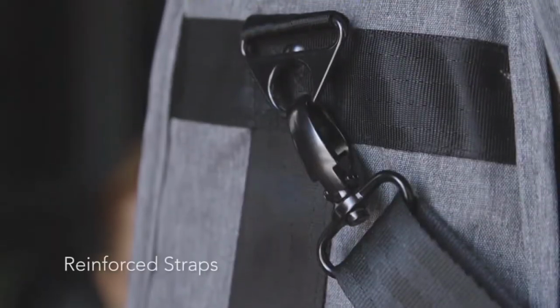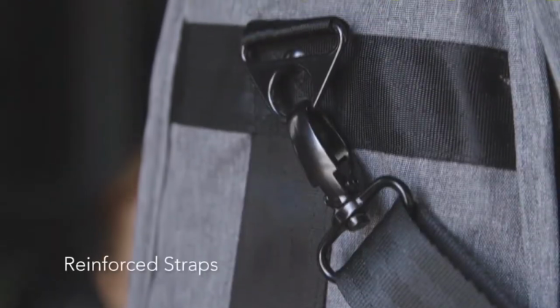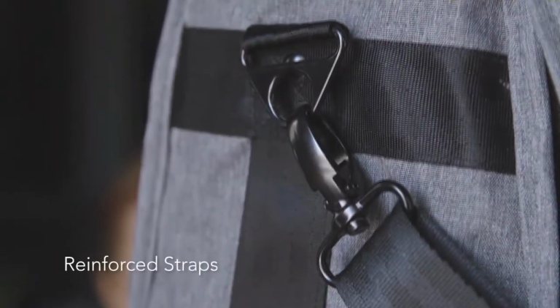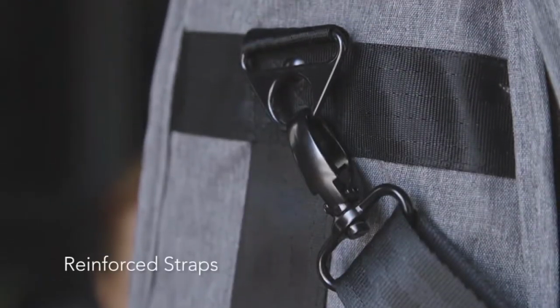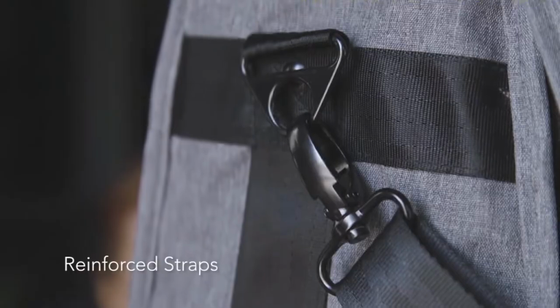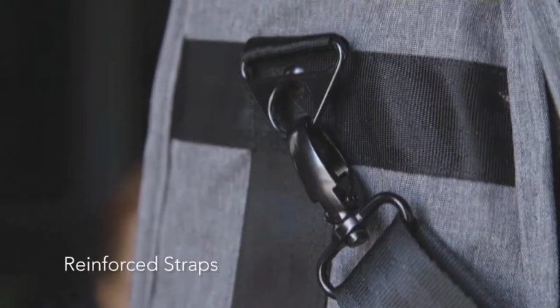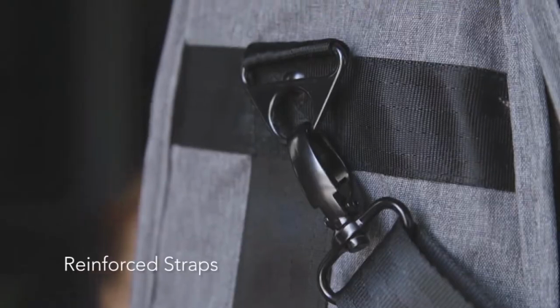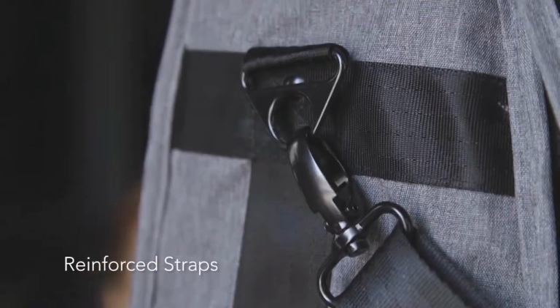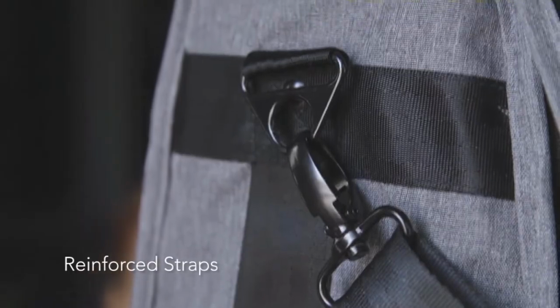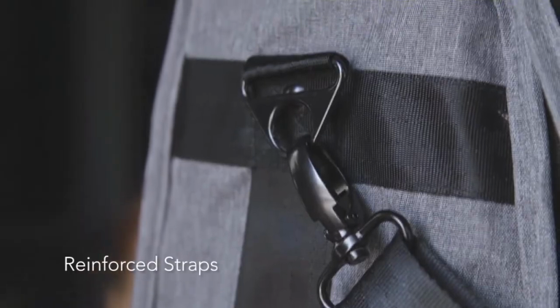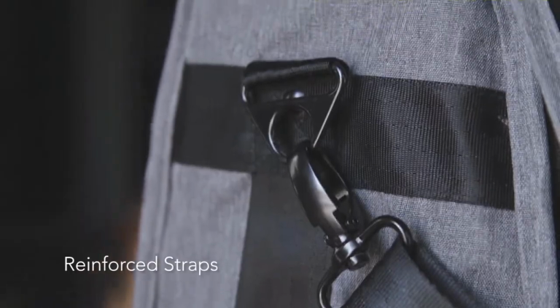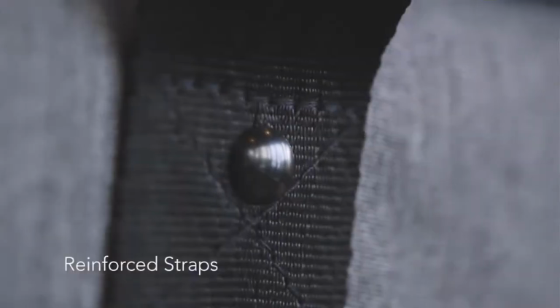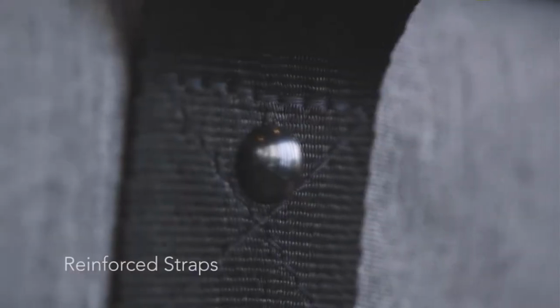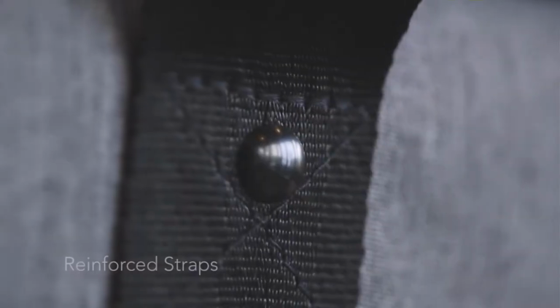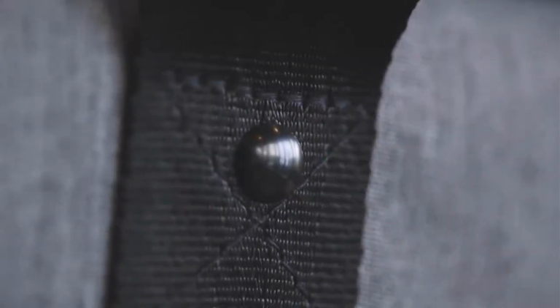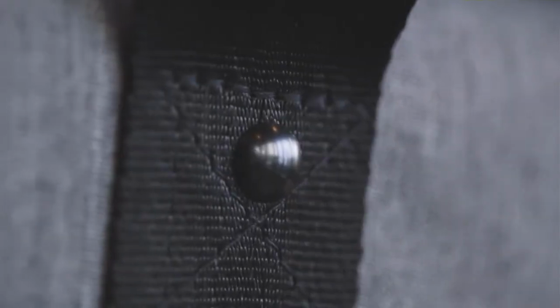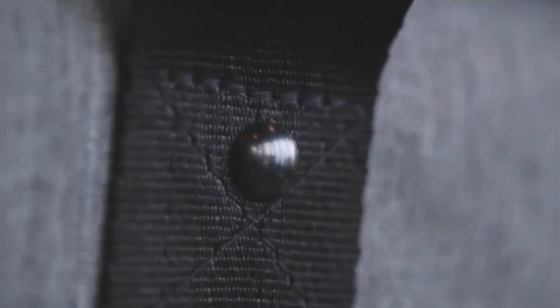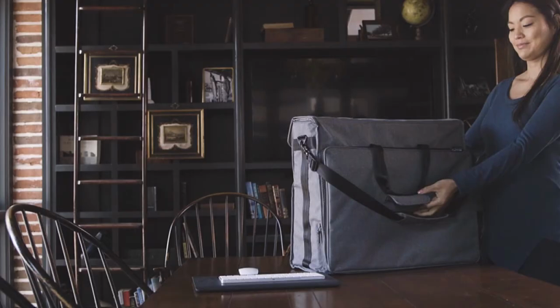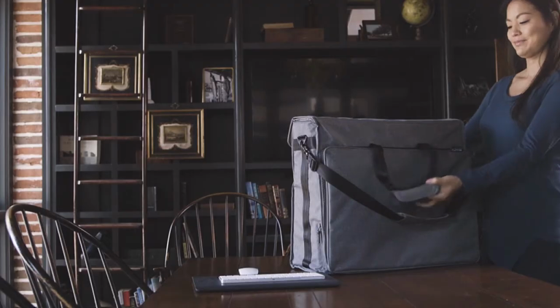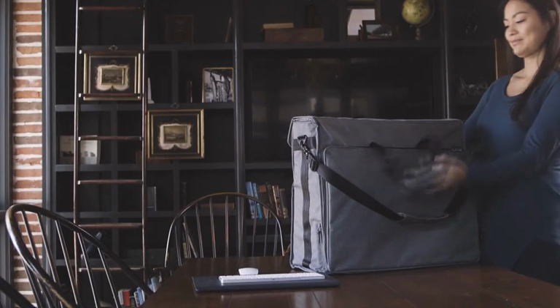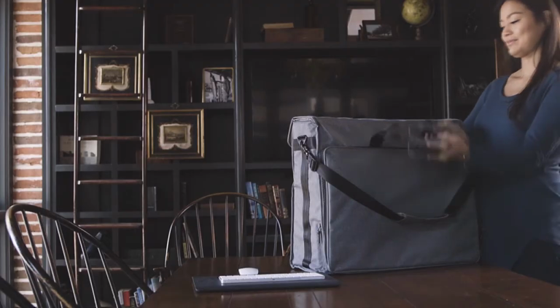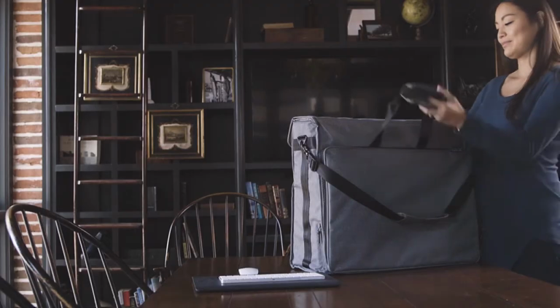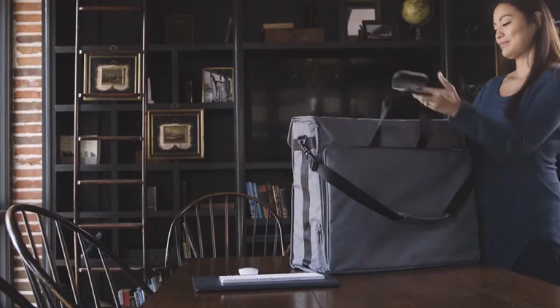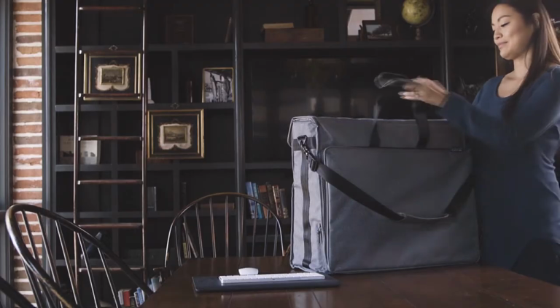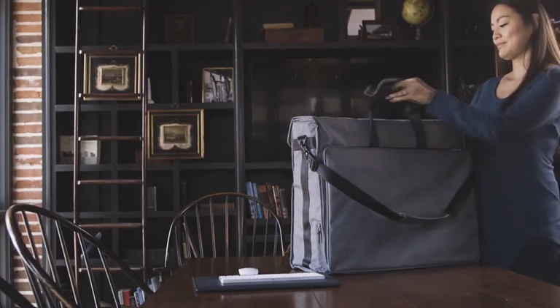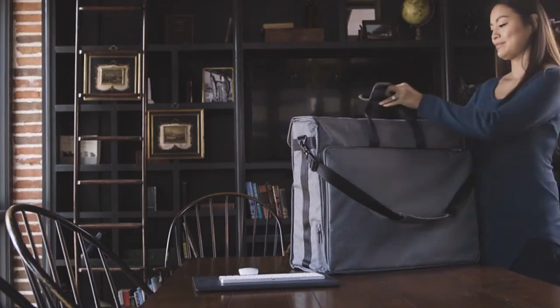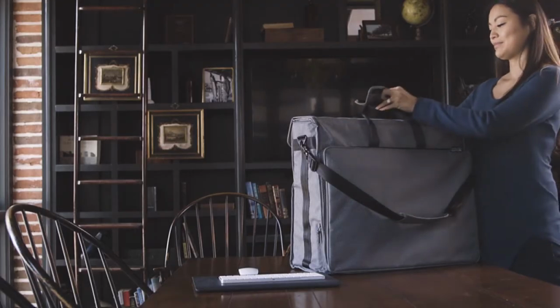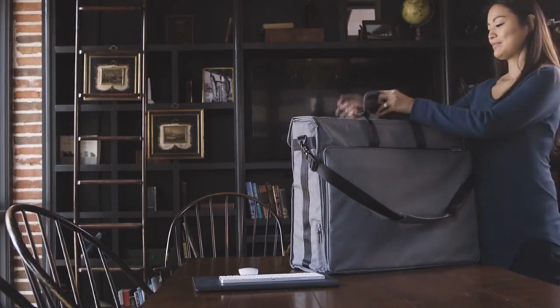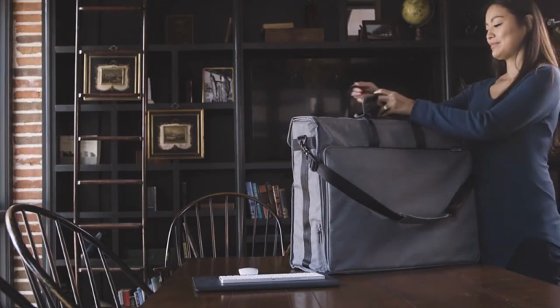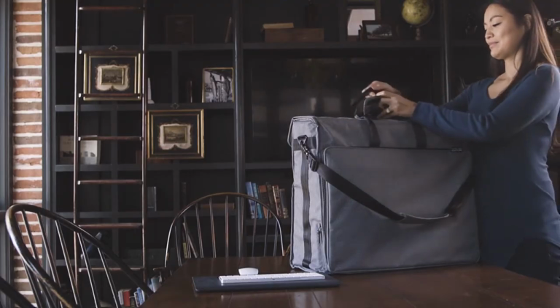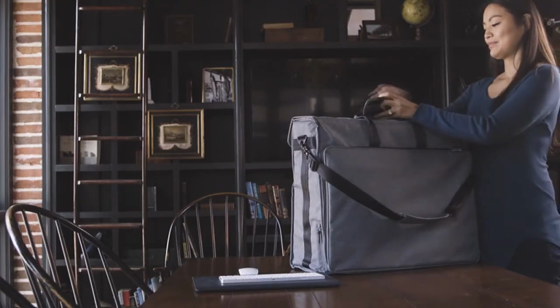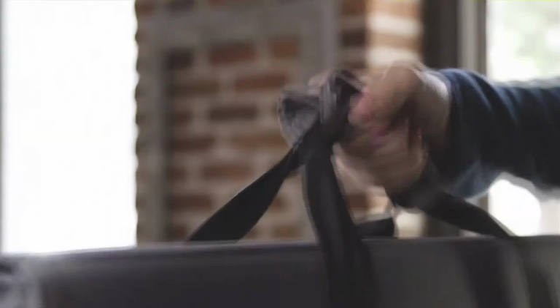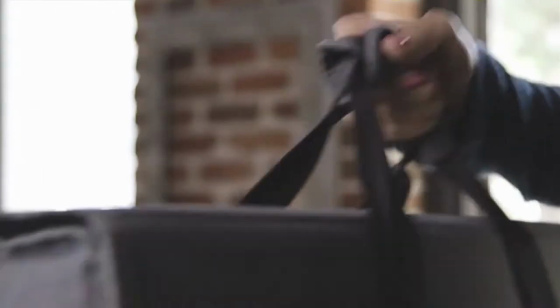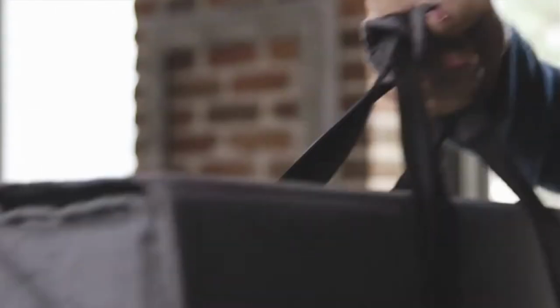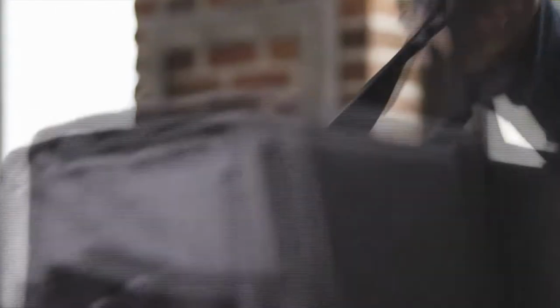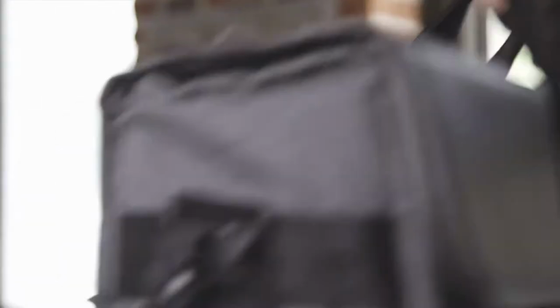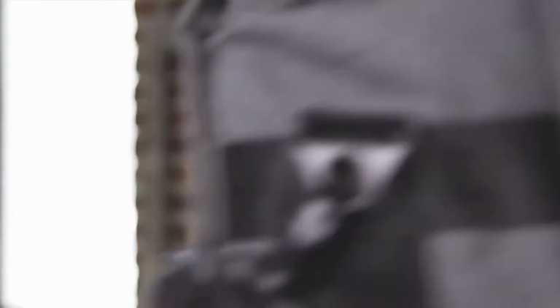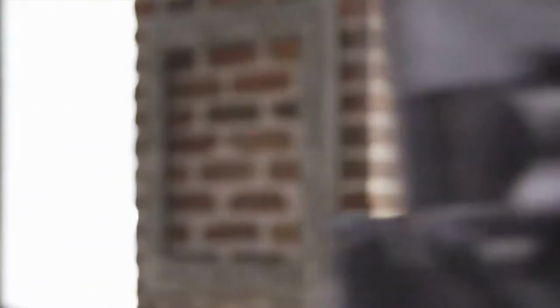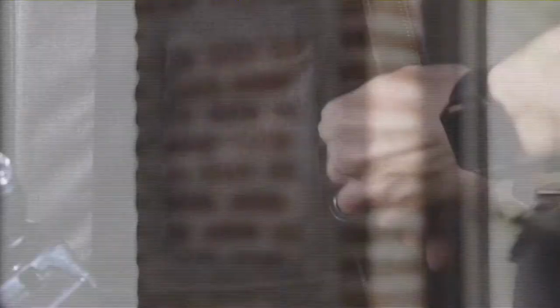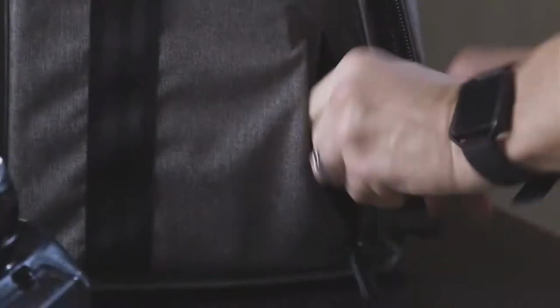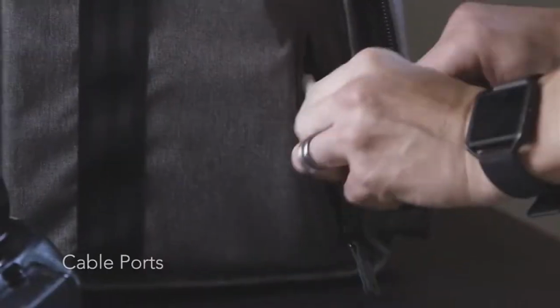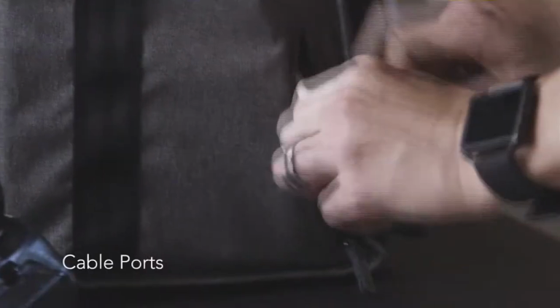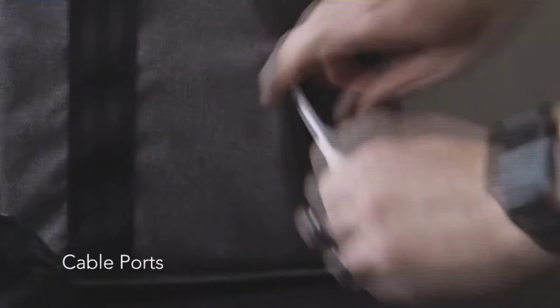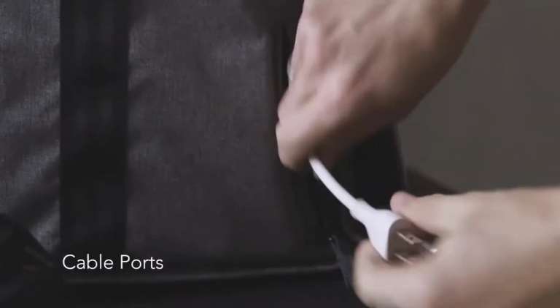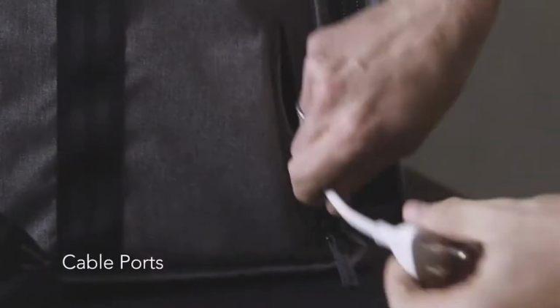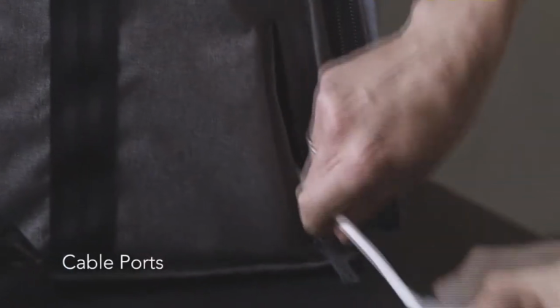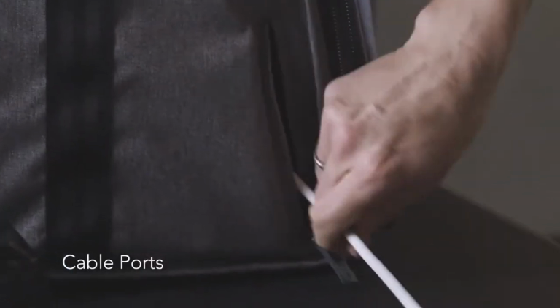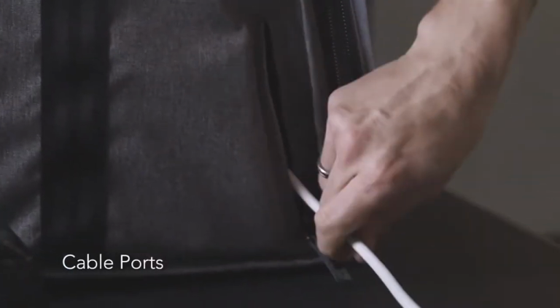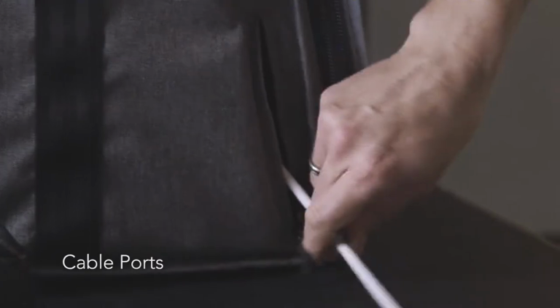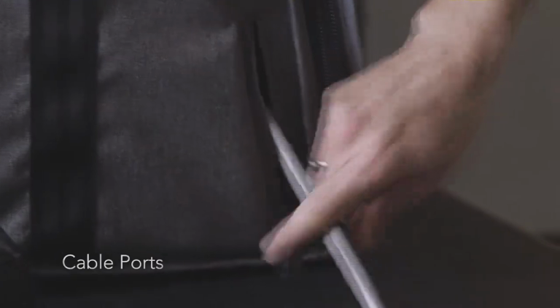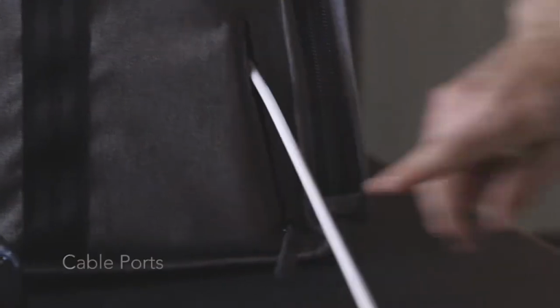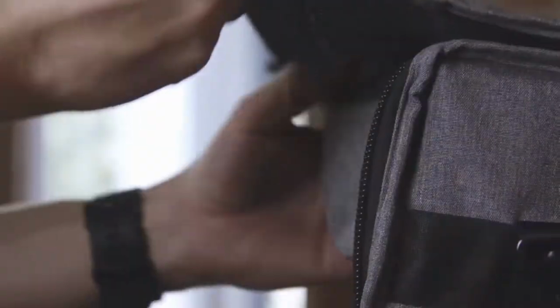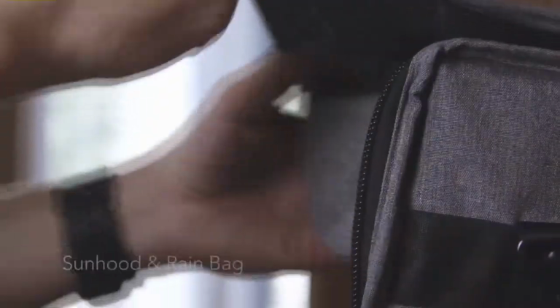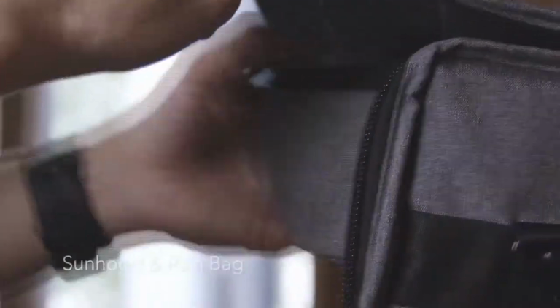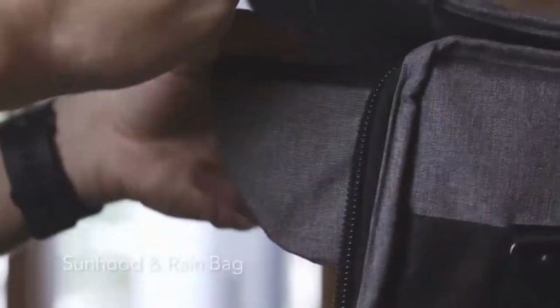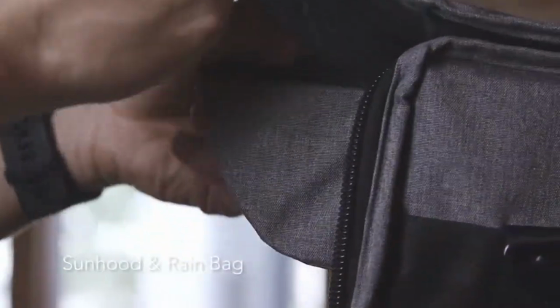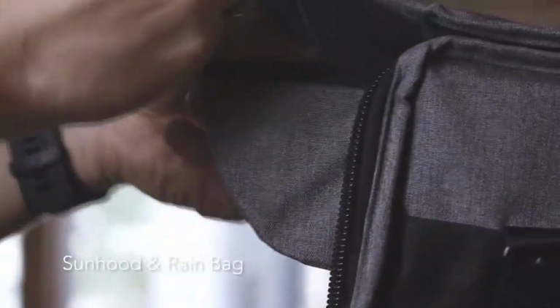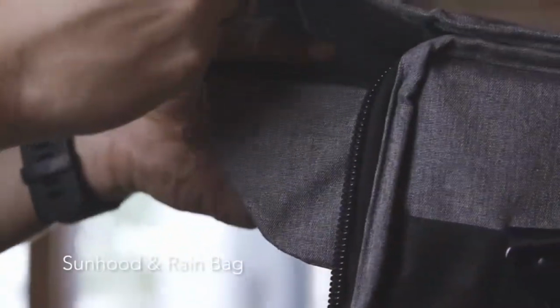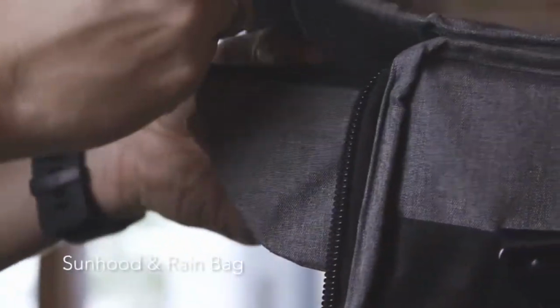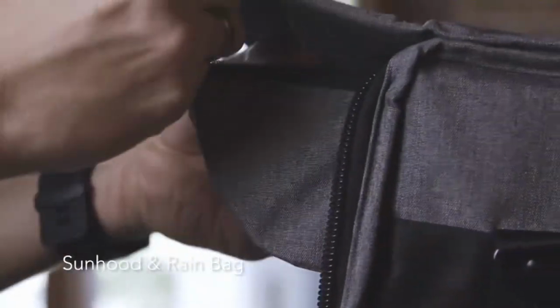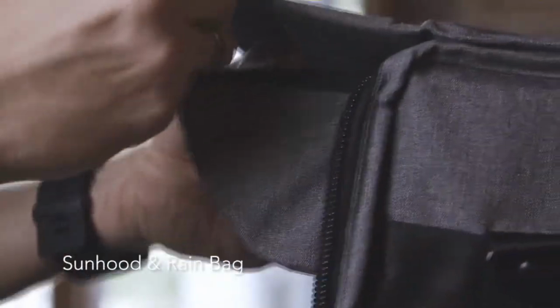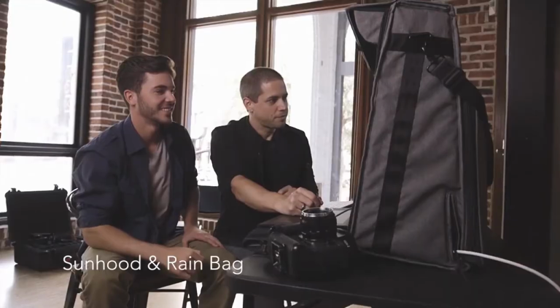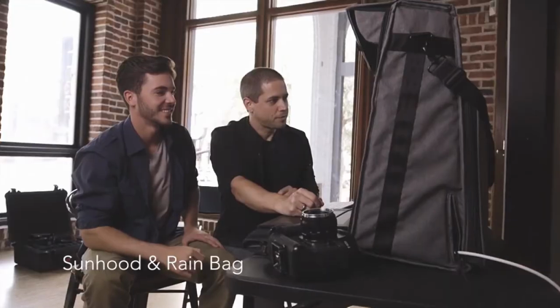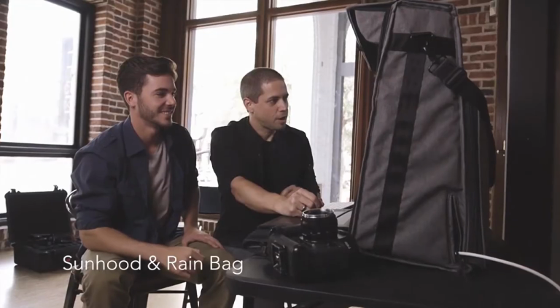Reinforced handle and strap for easy carrying. Cable ports and environmental protection for versatility.